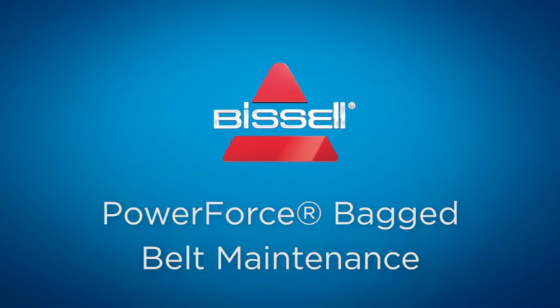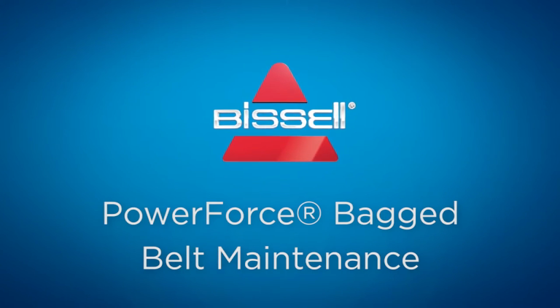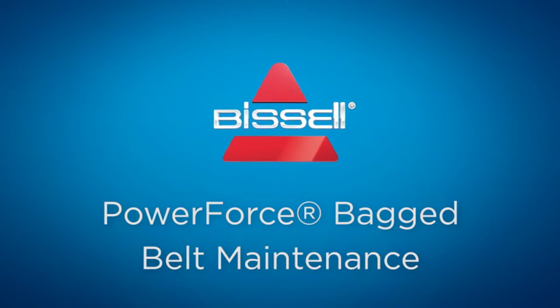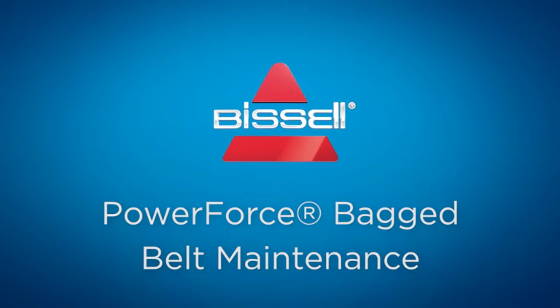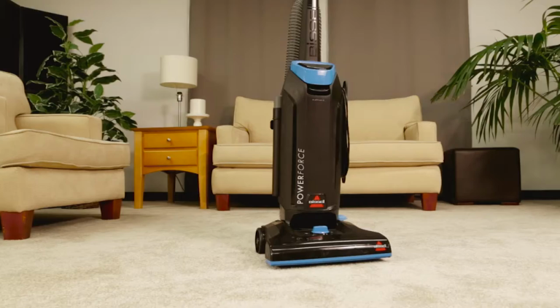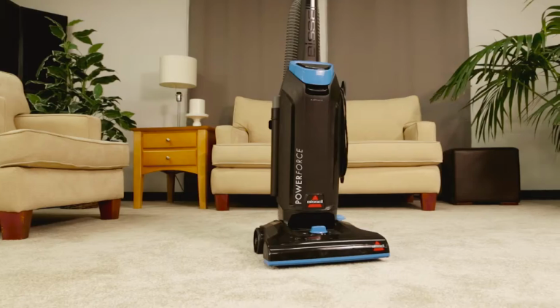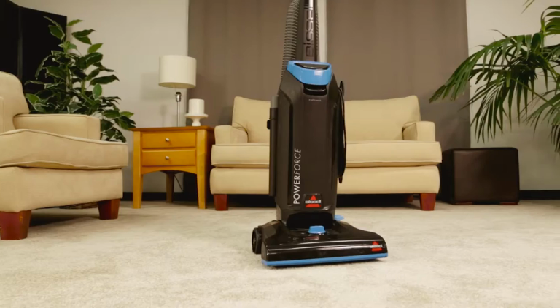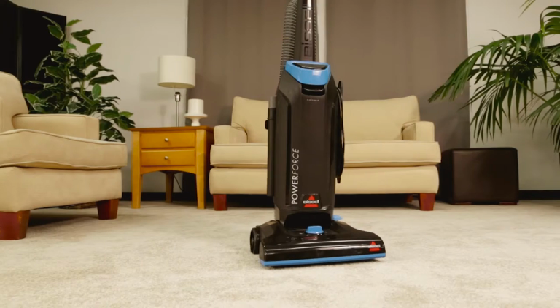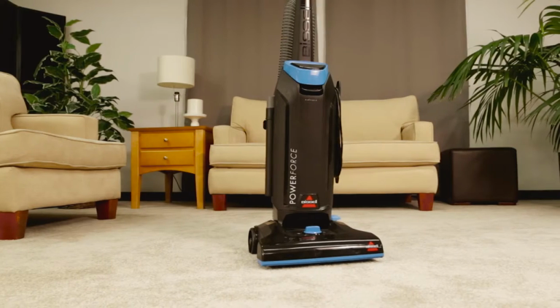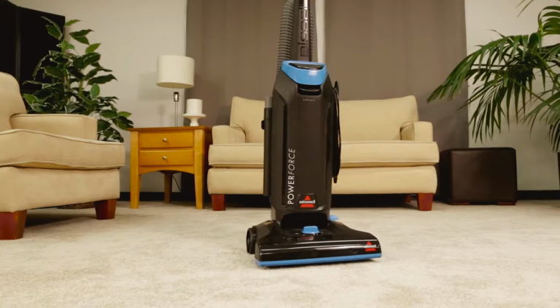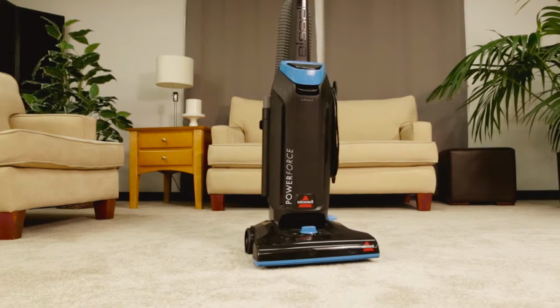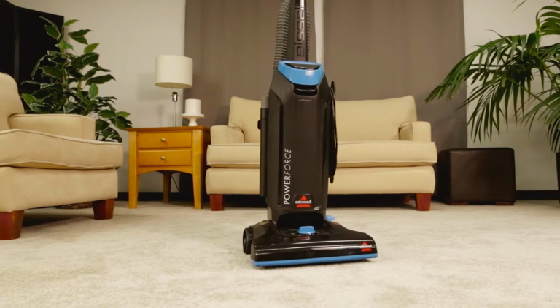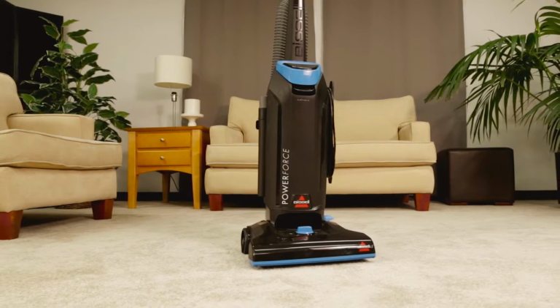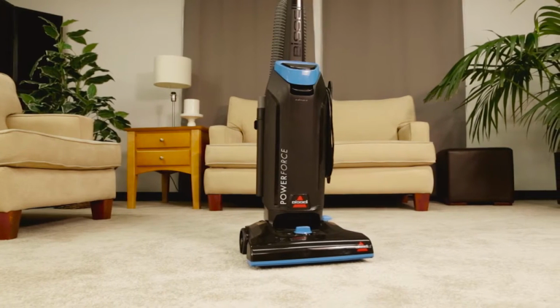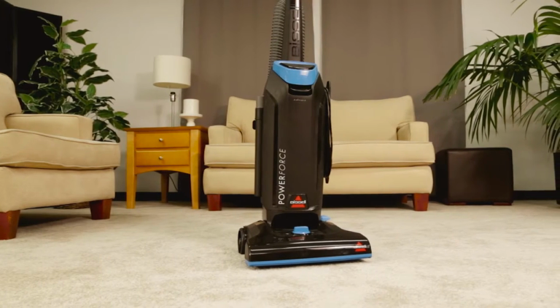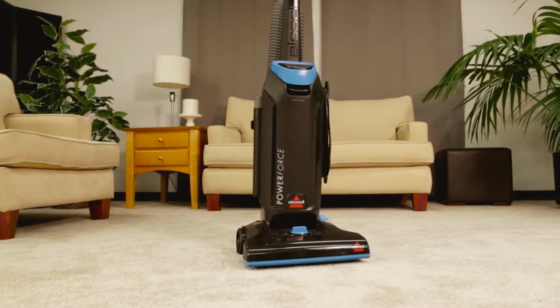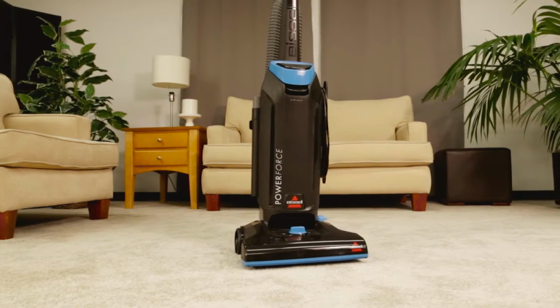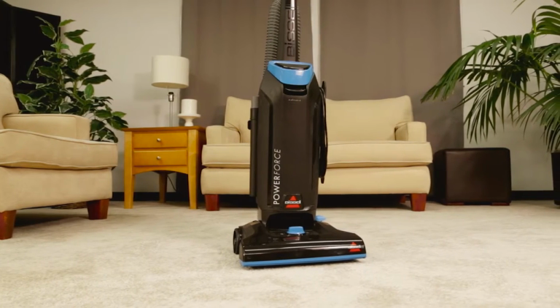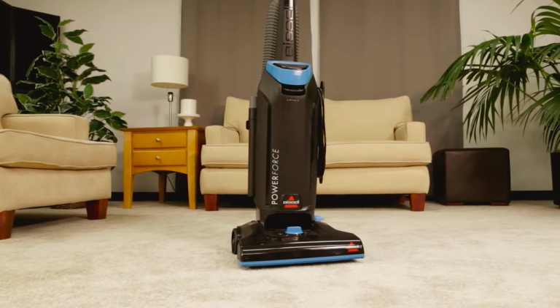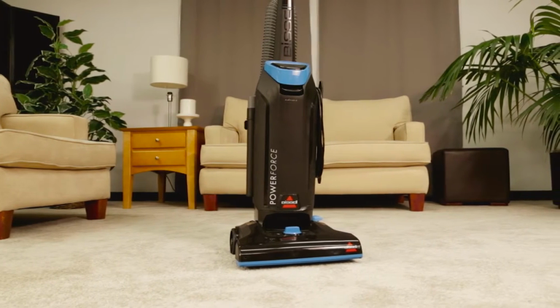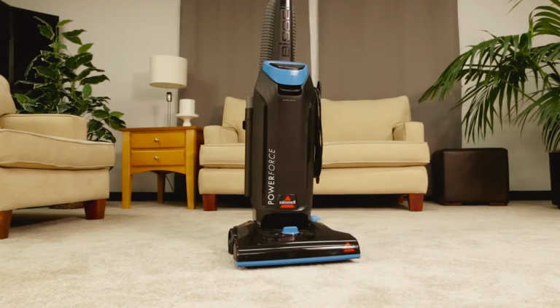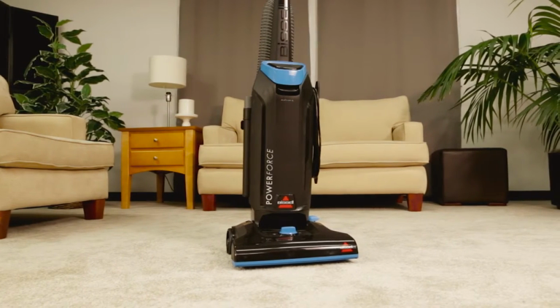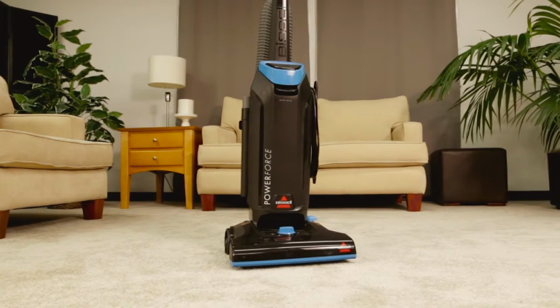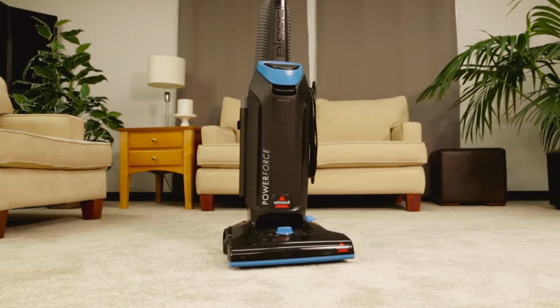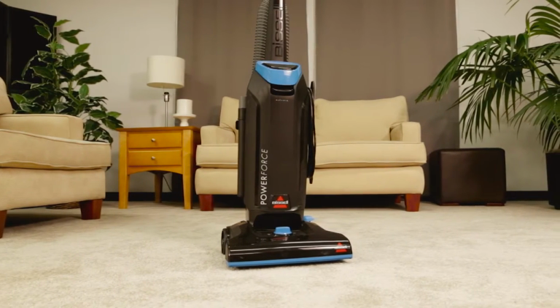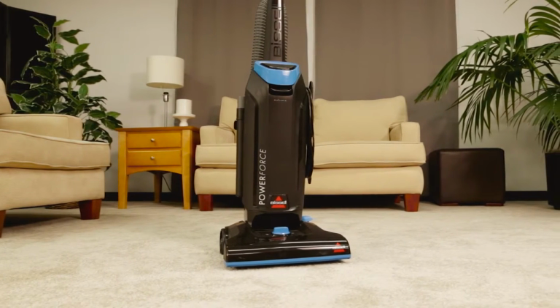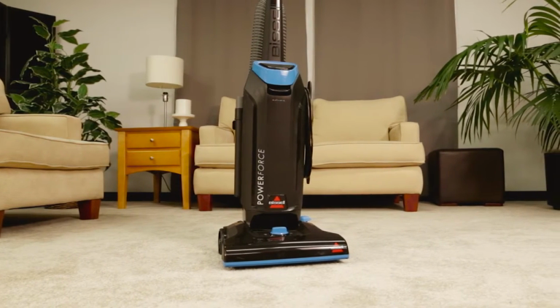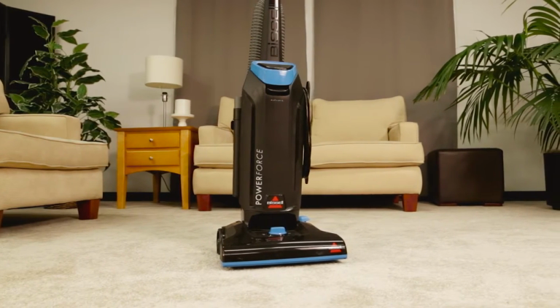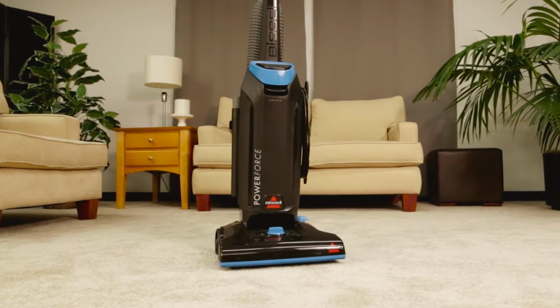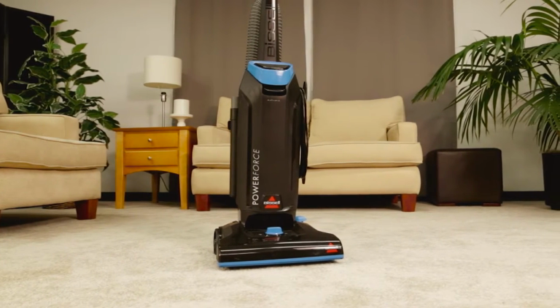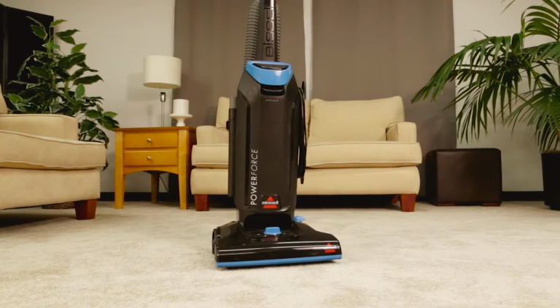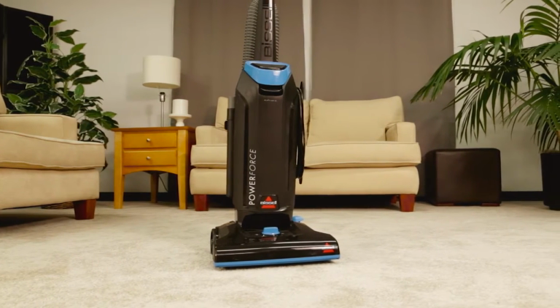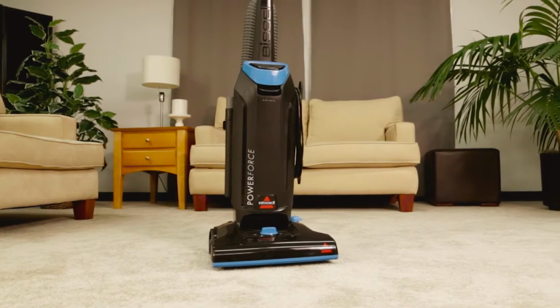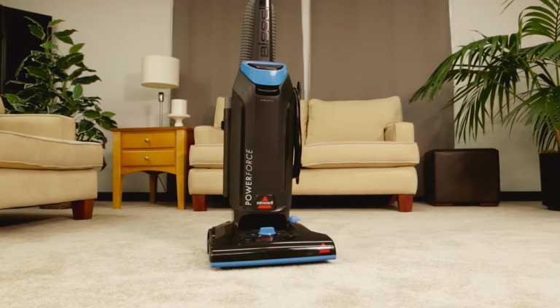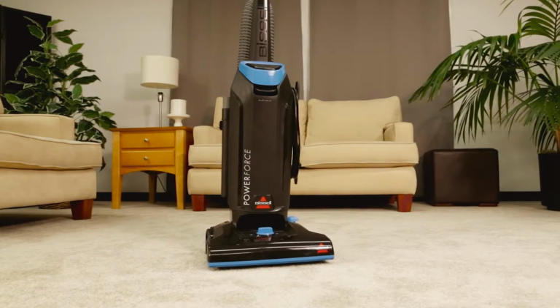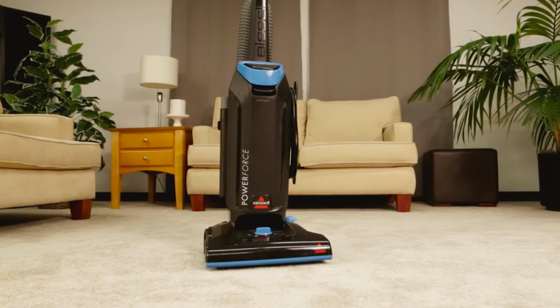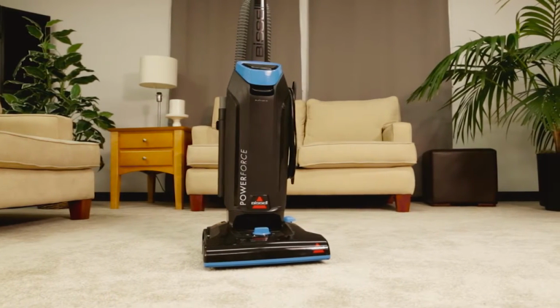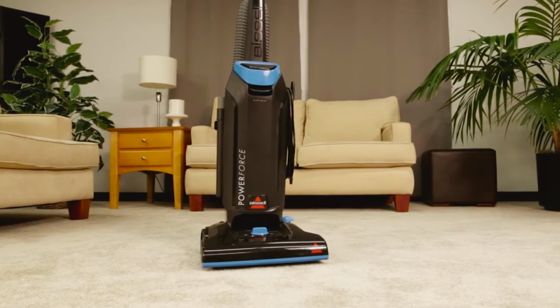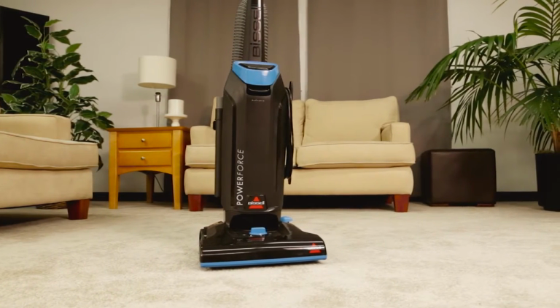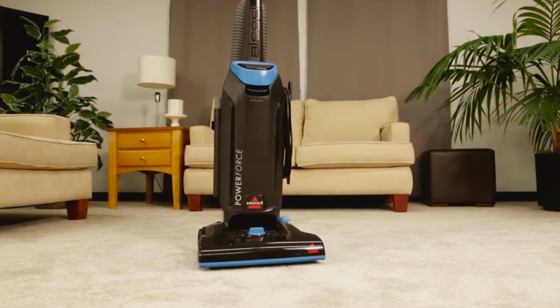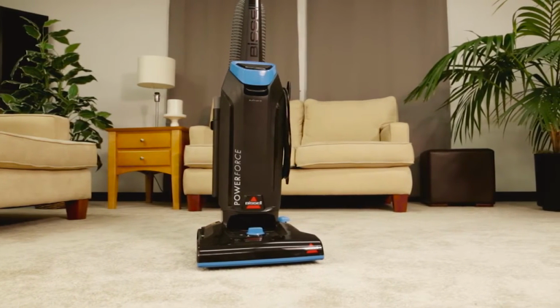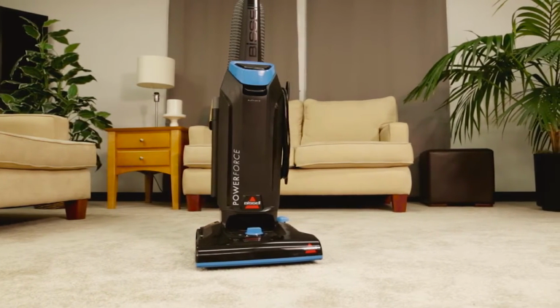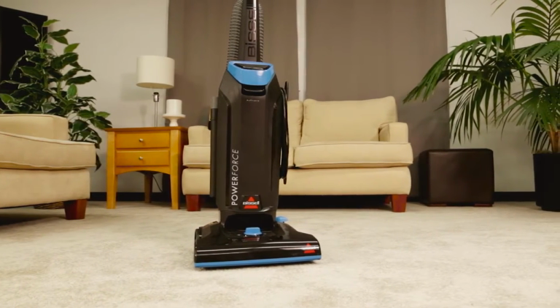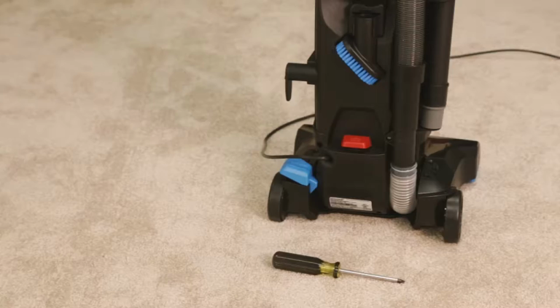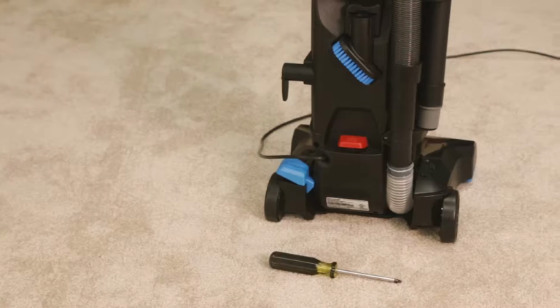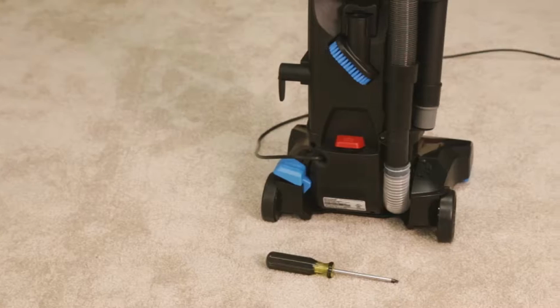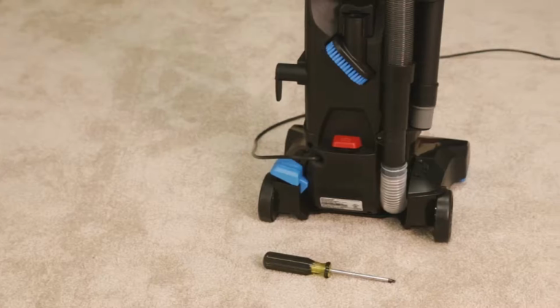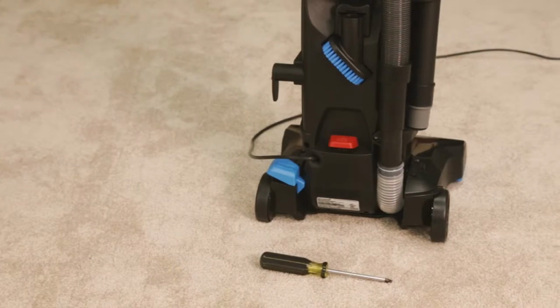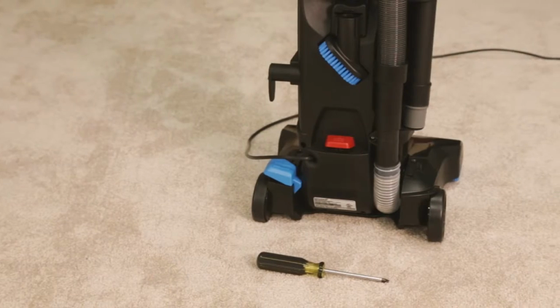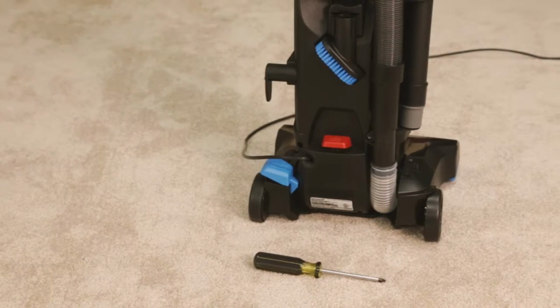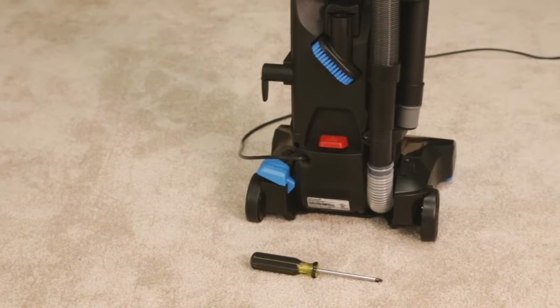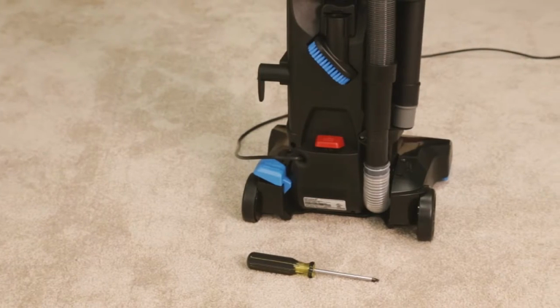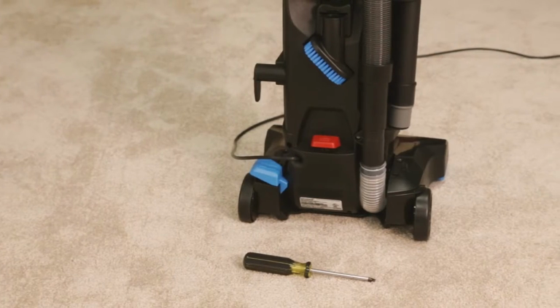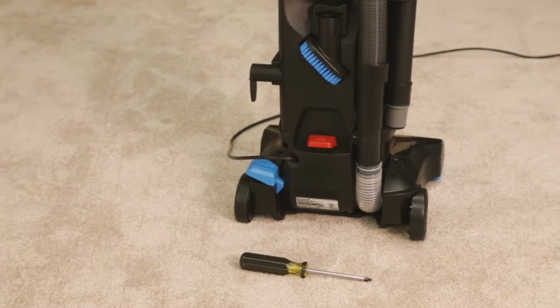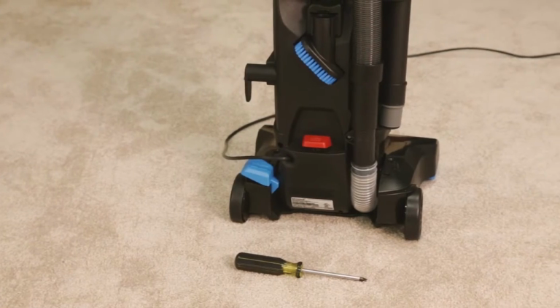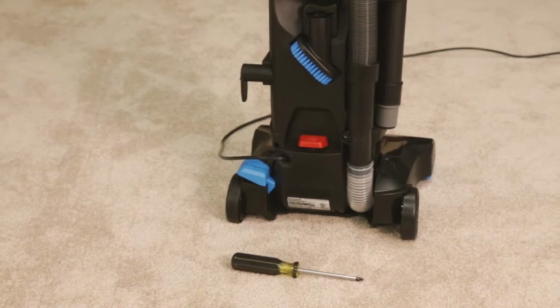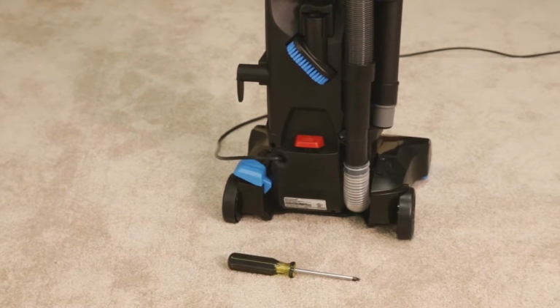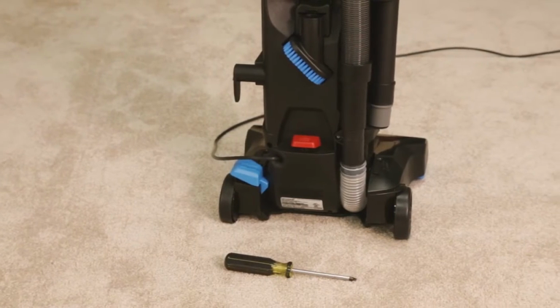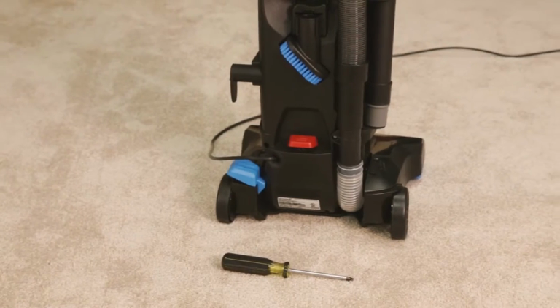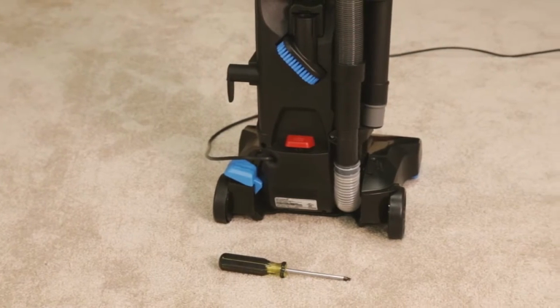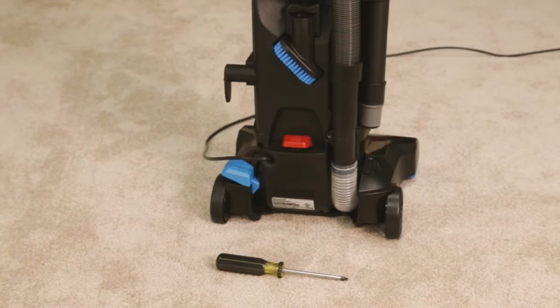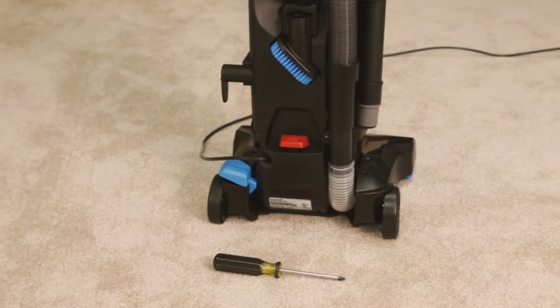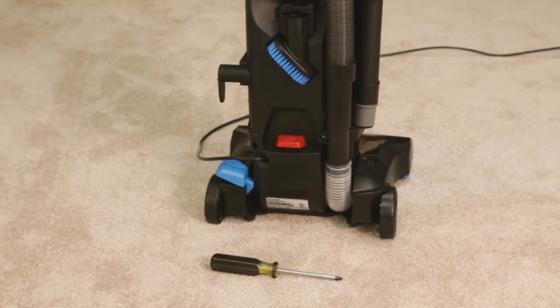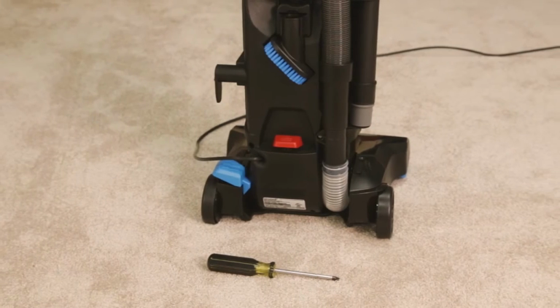Here are some easy steps for replacing the belt on your PowerForce vacuum. You will need a Phillips screwdriver.